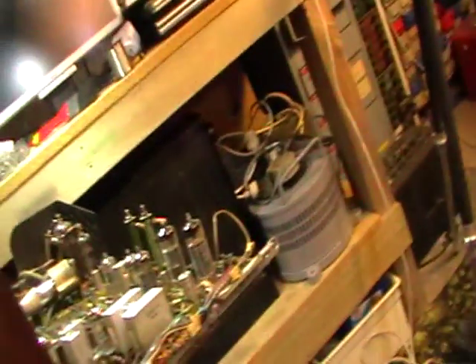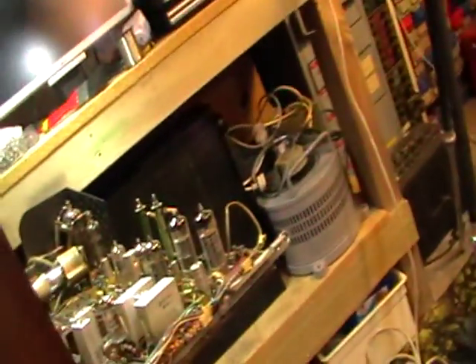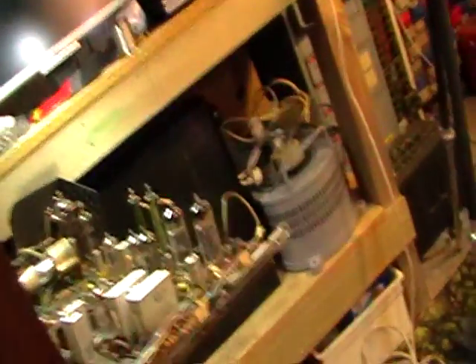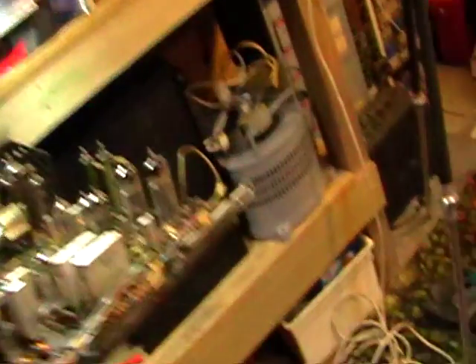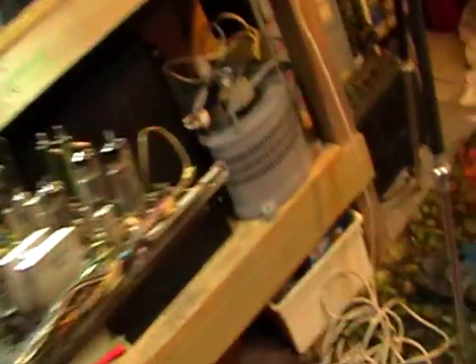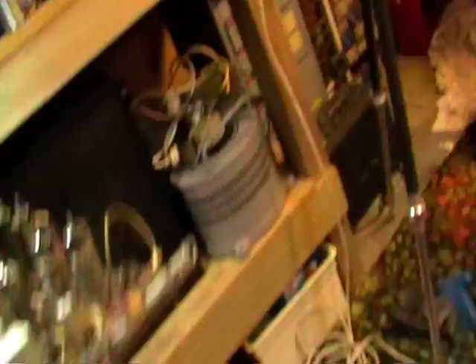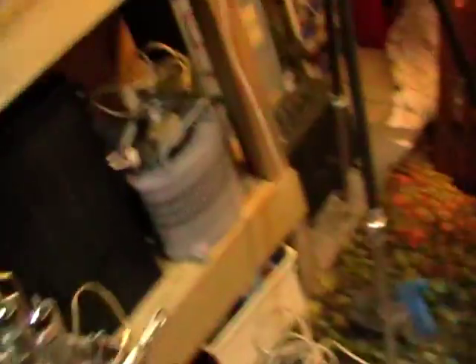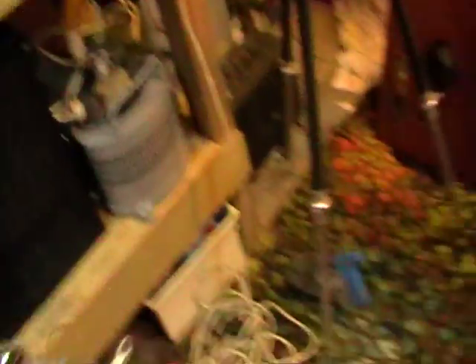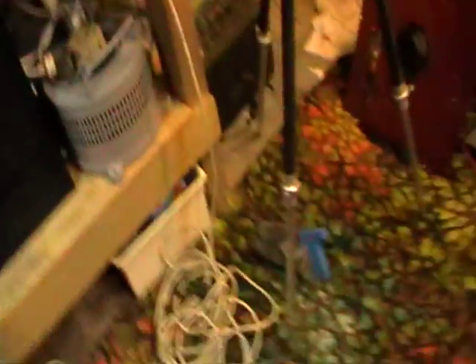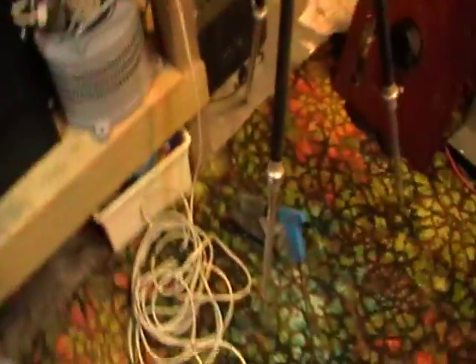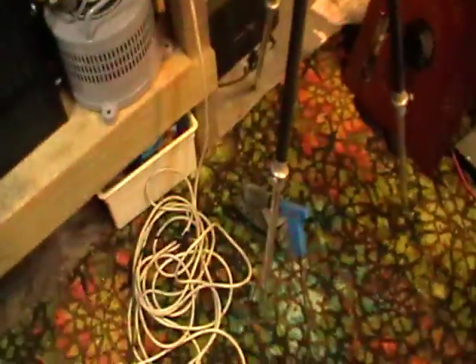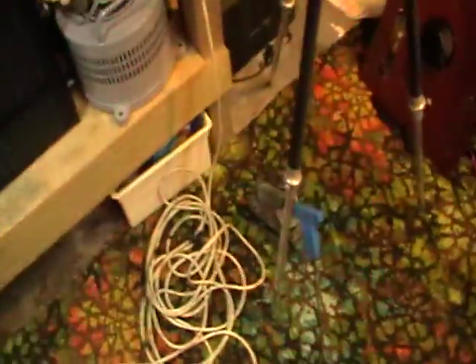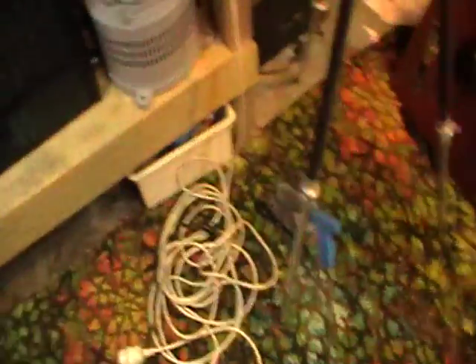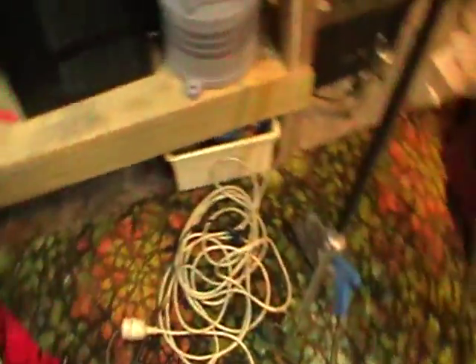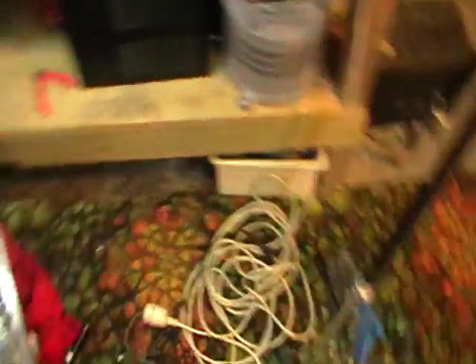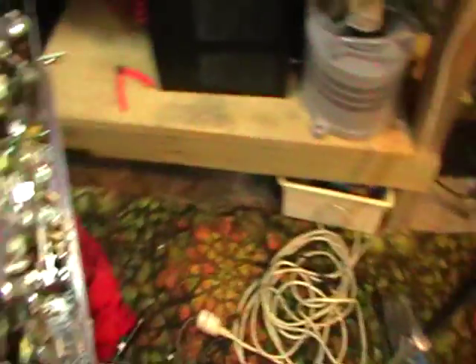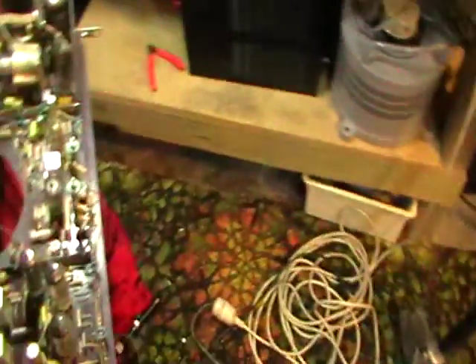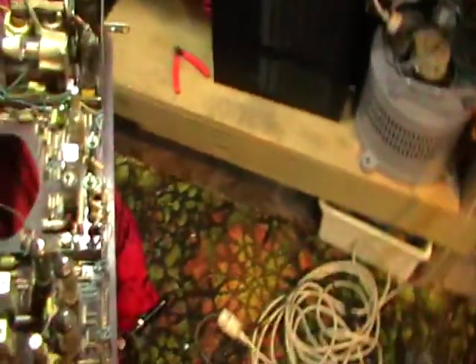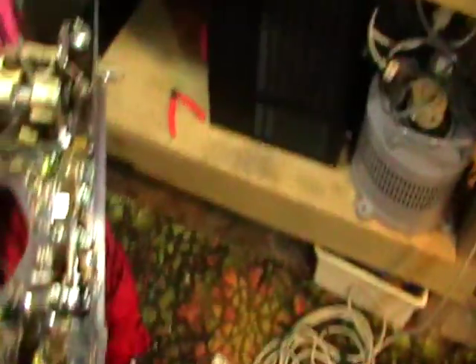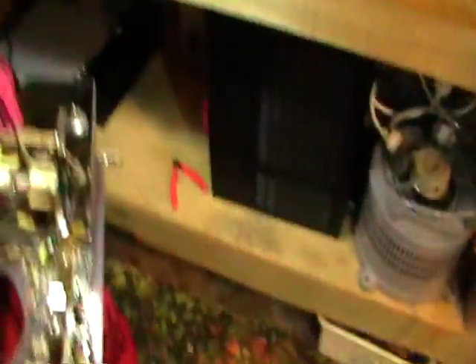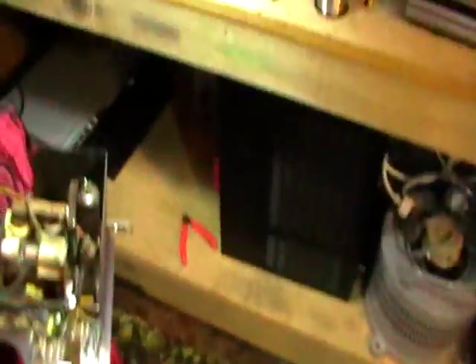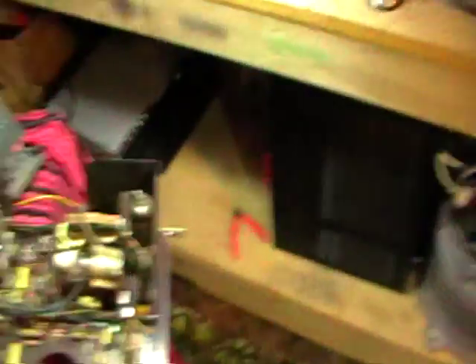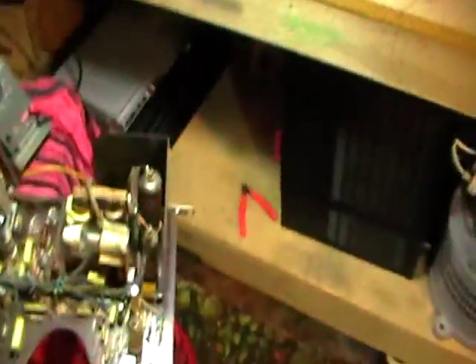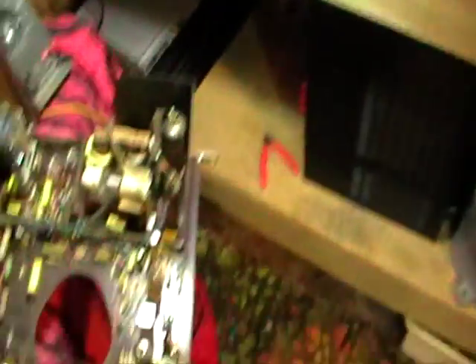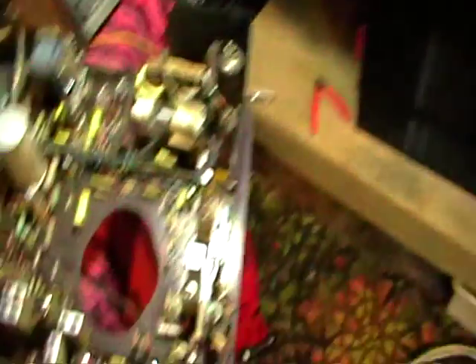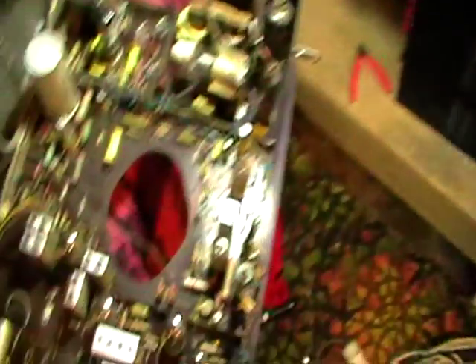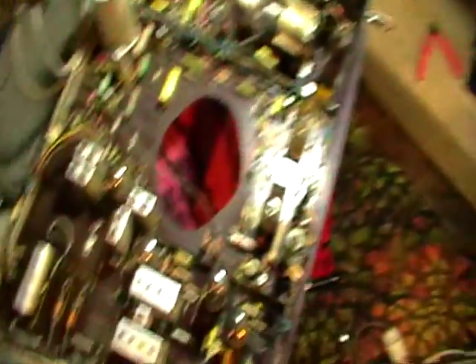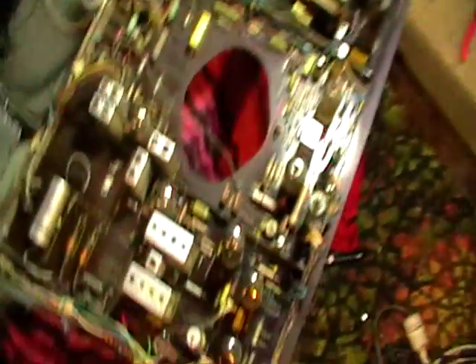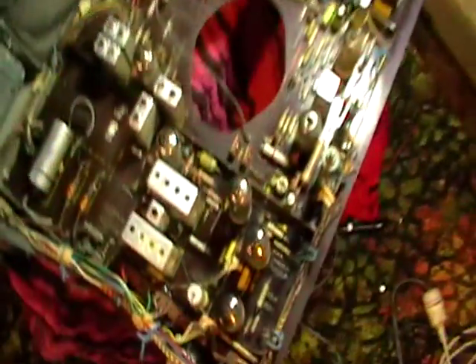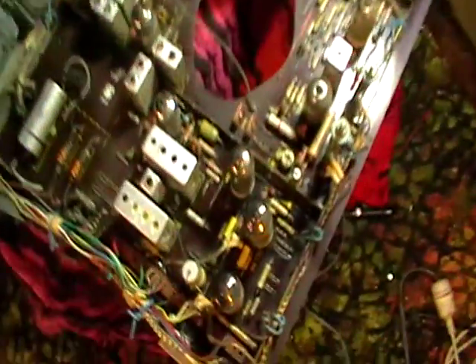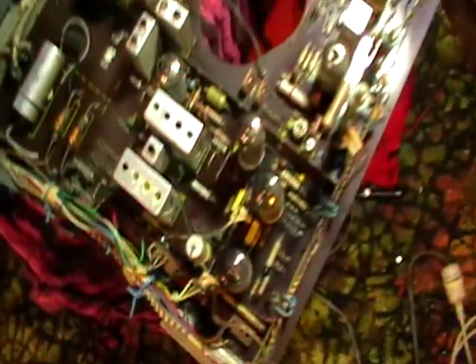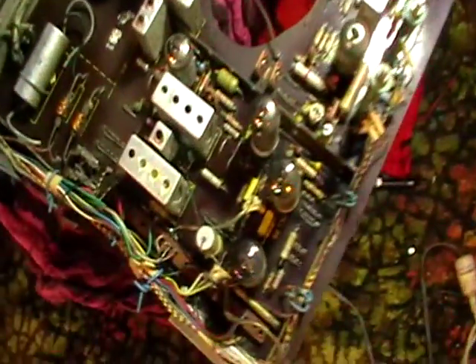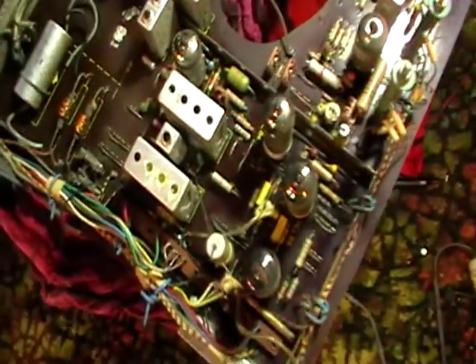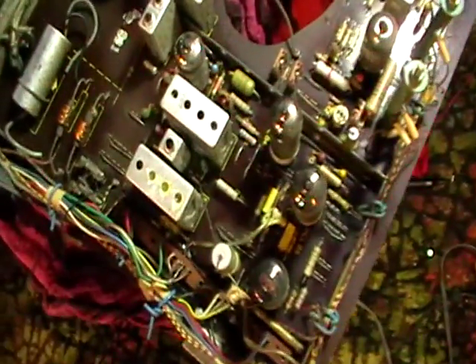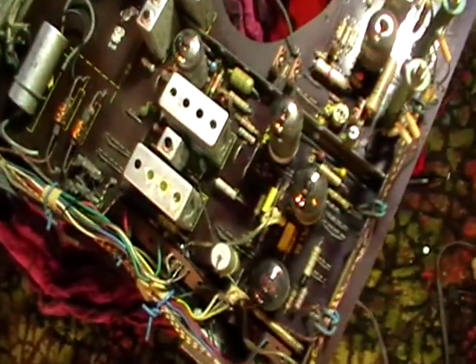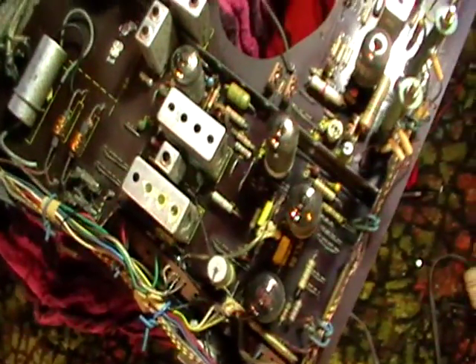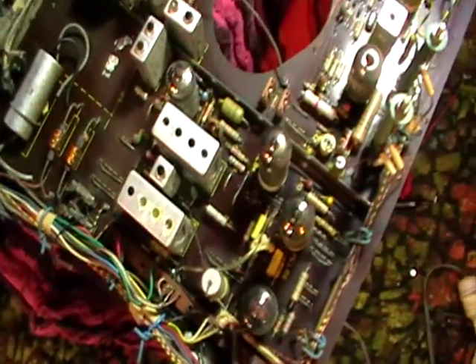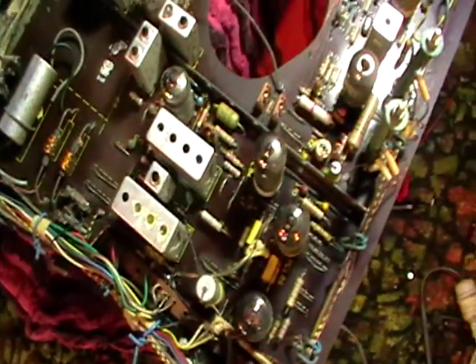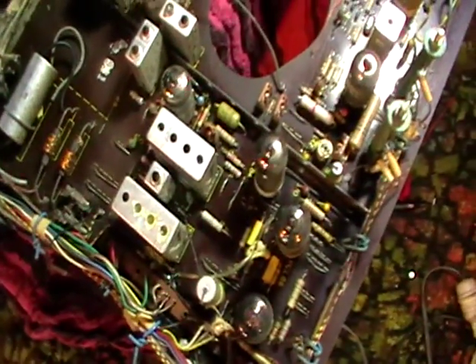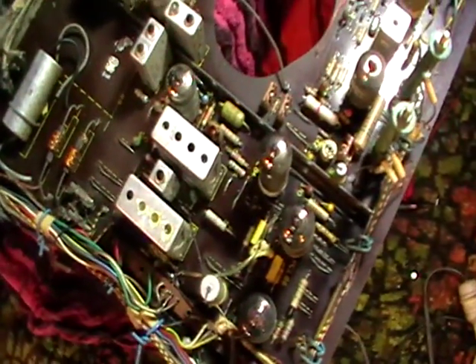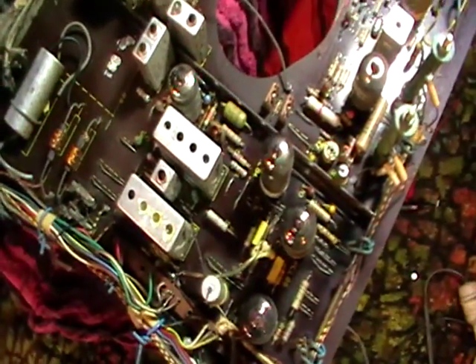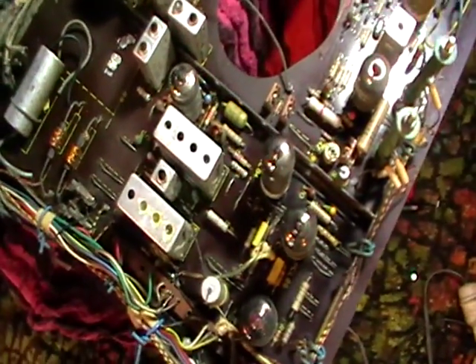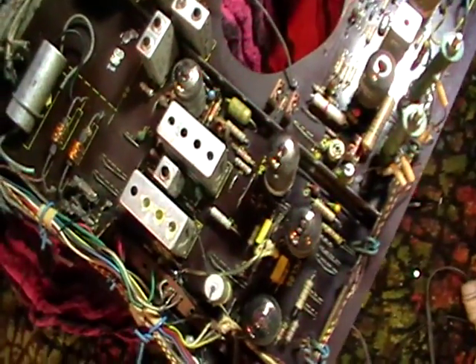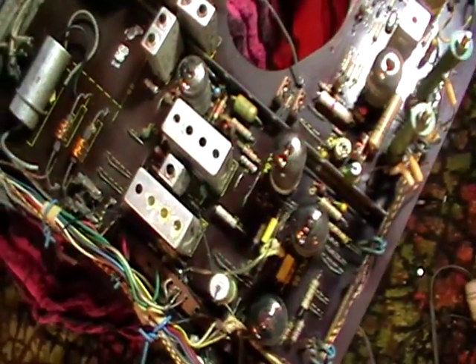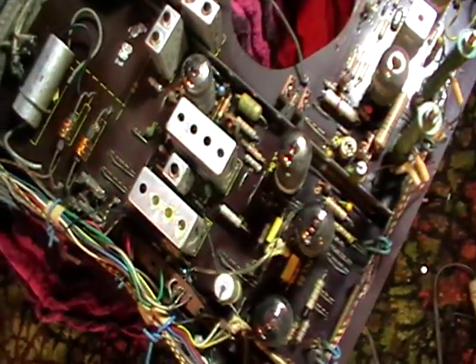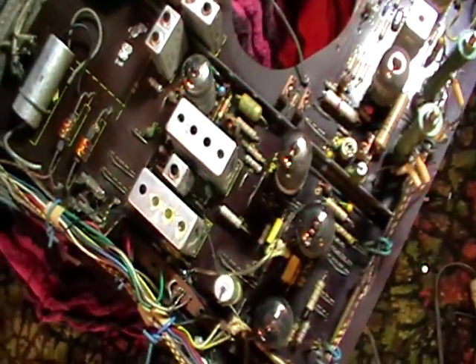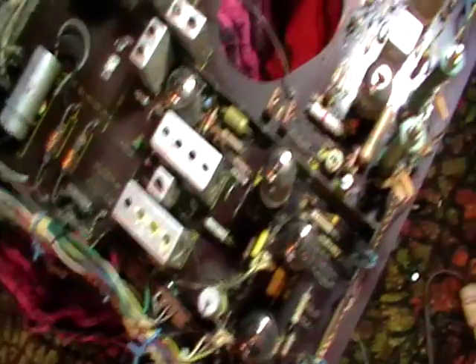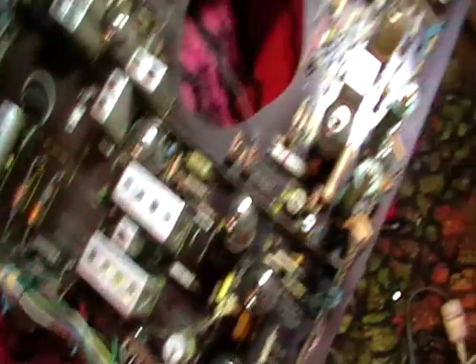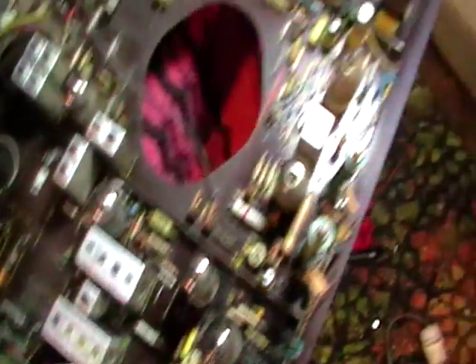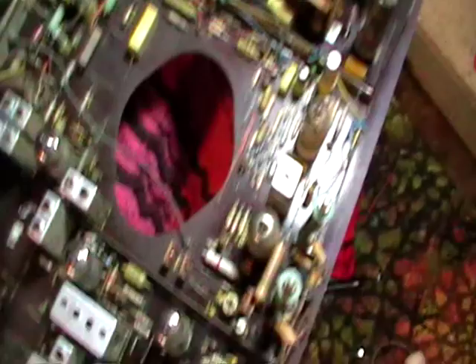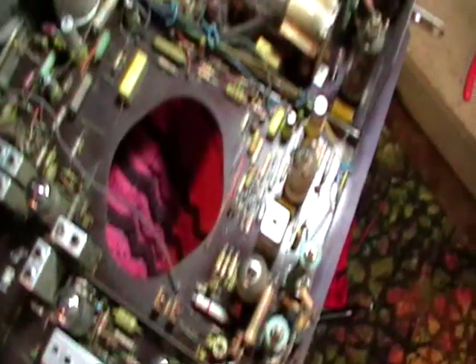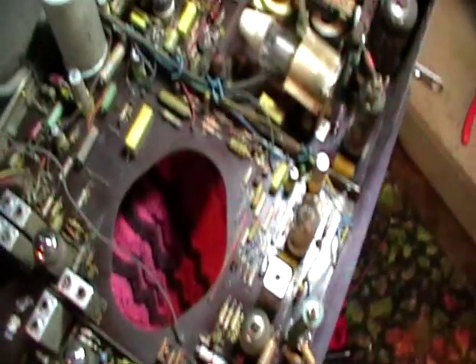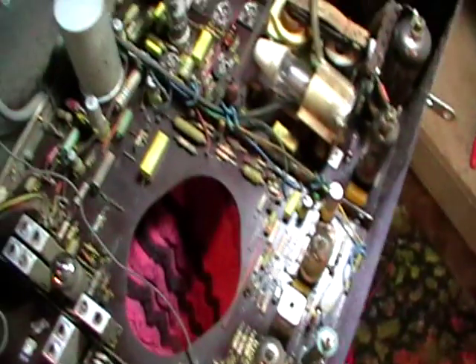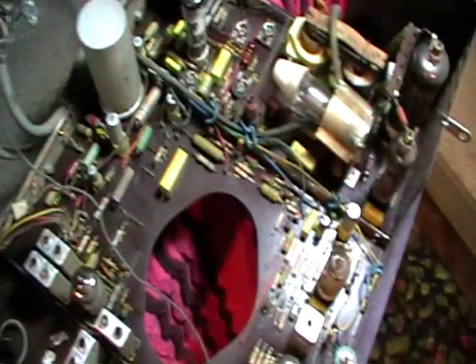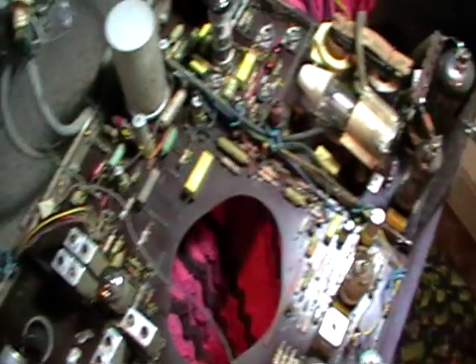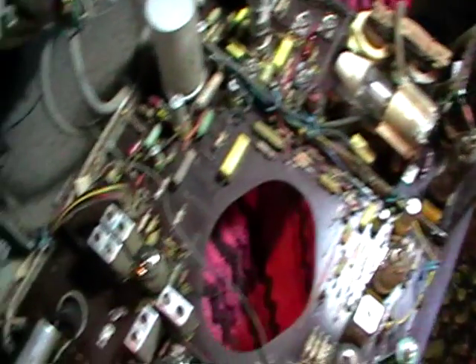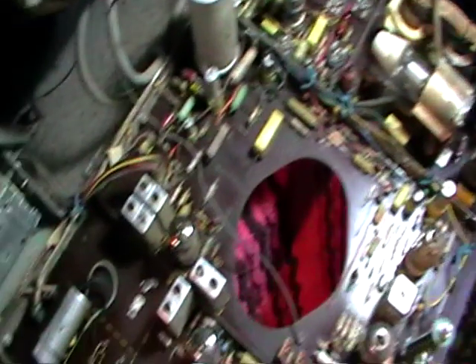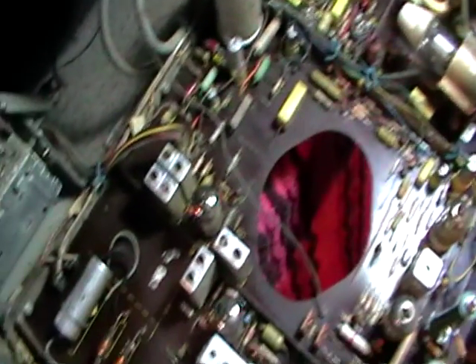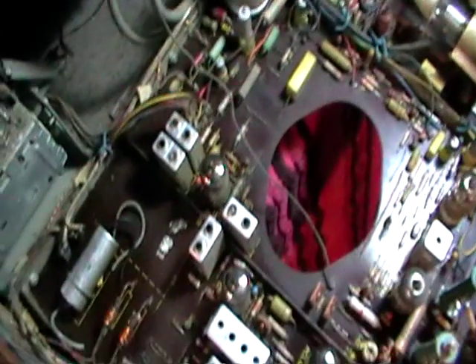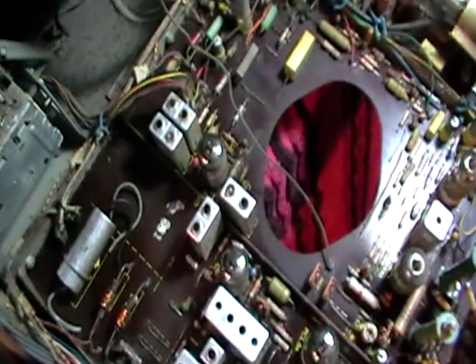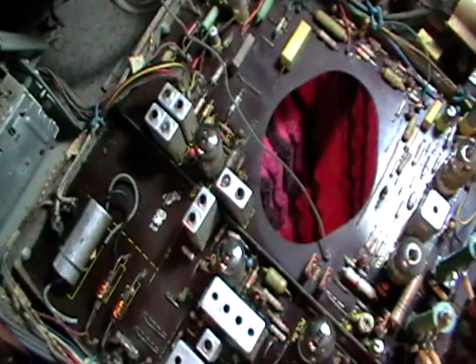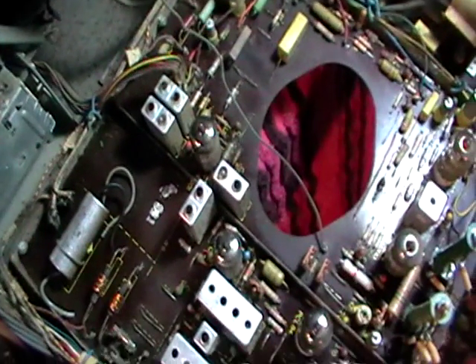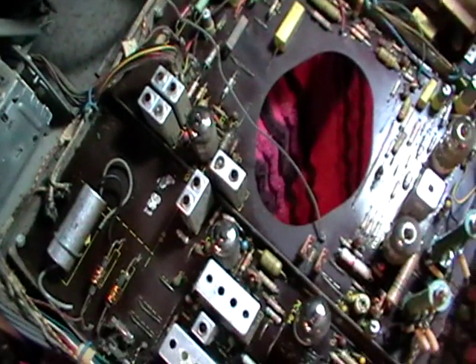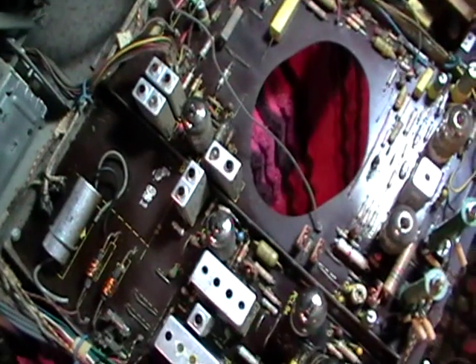I might wrap it up here for now and see if I can improve the picture a wee bit more with some tweaking.